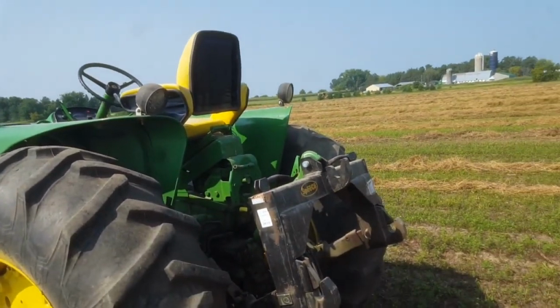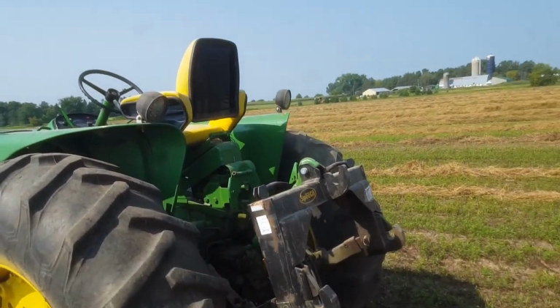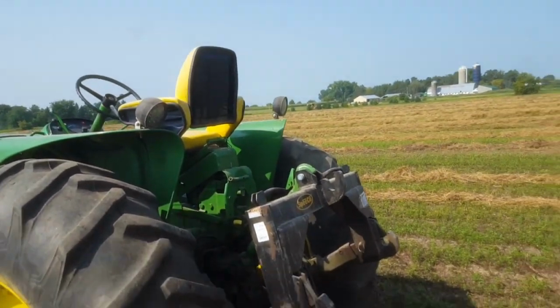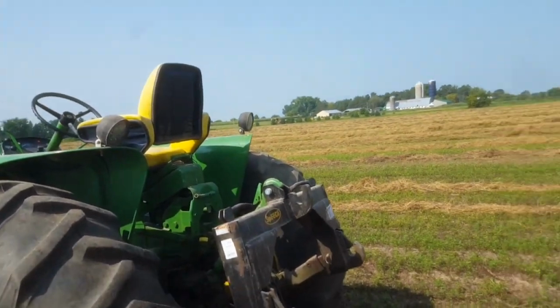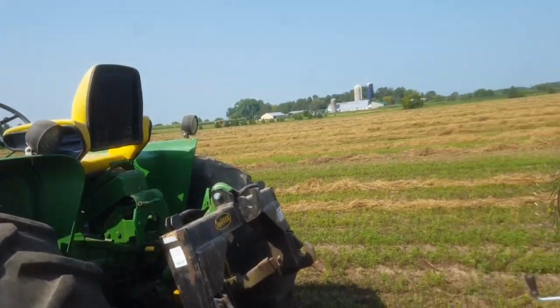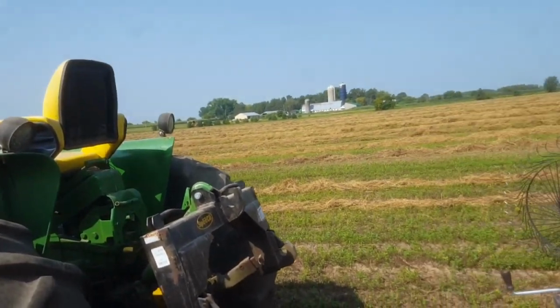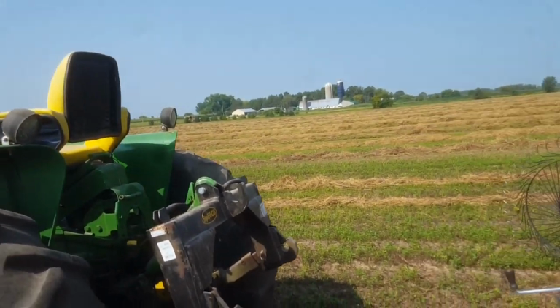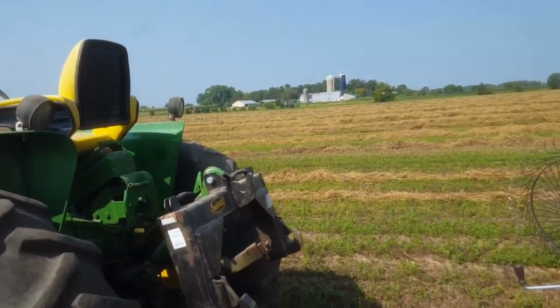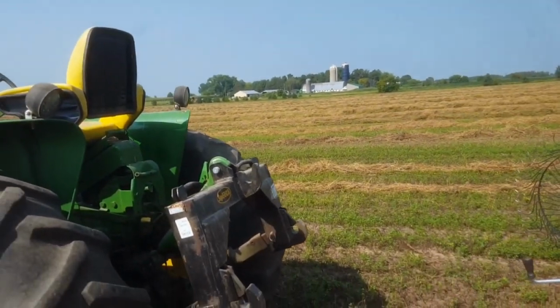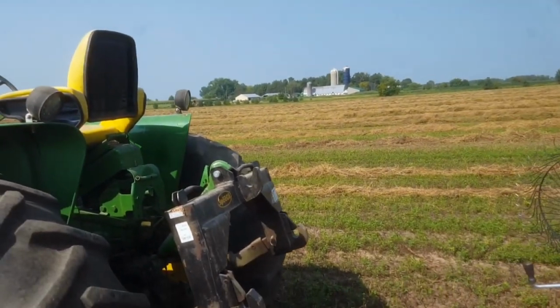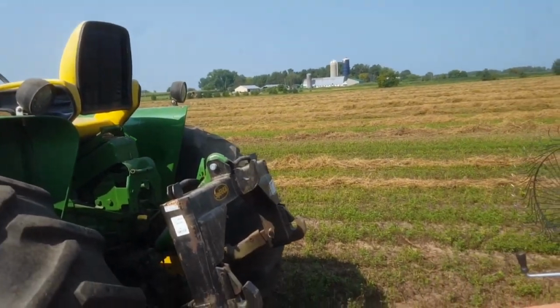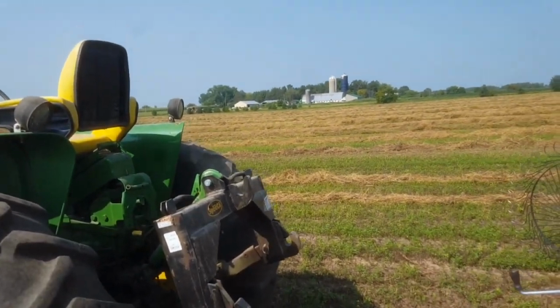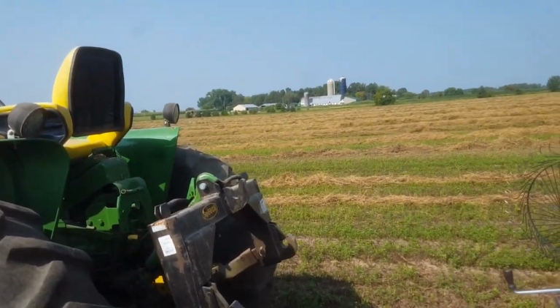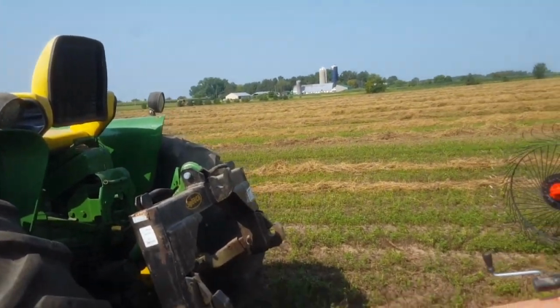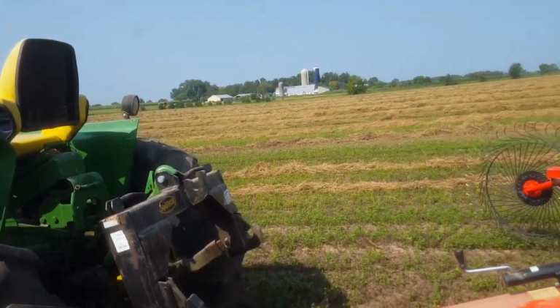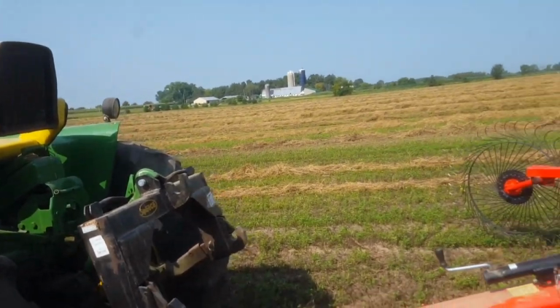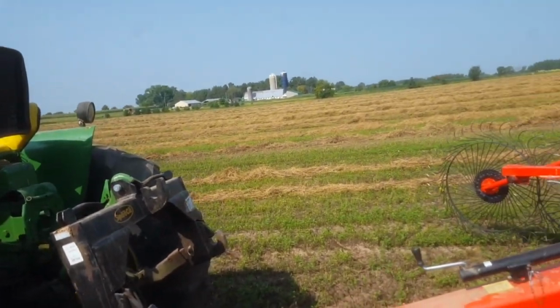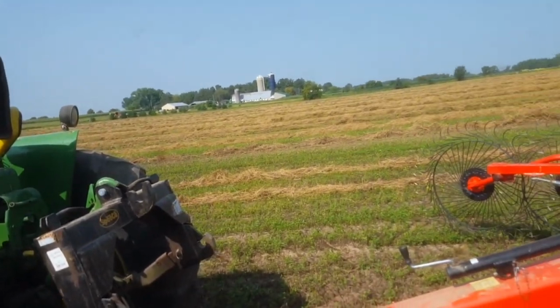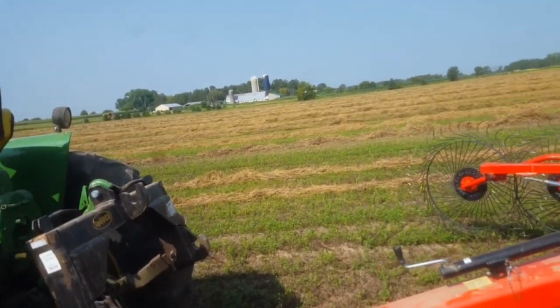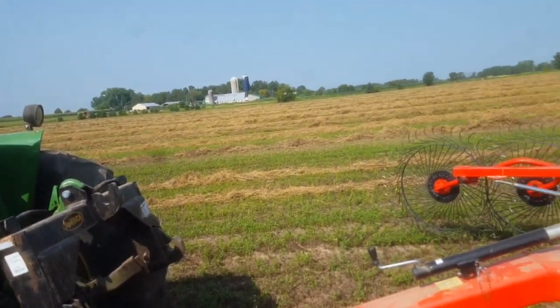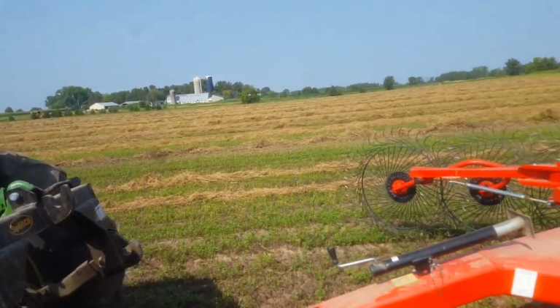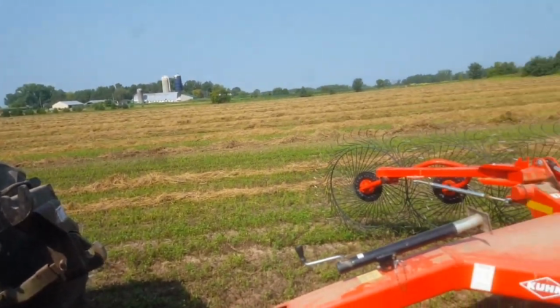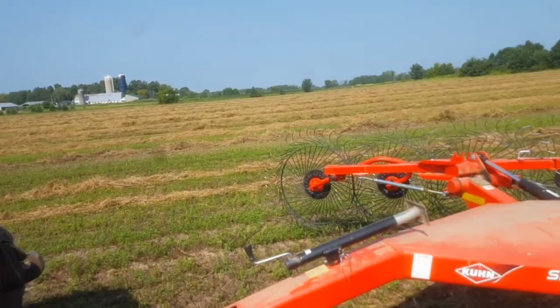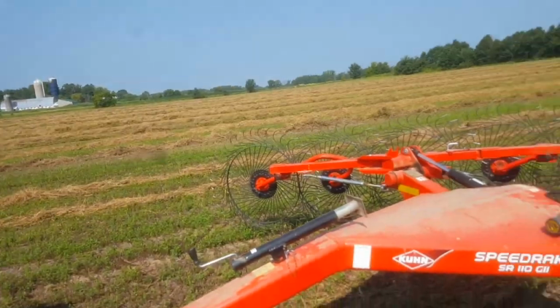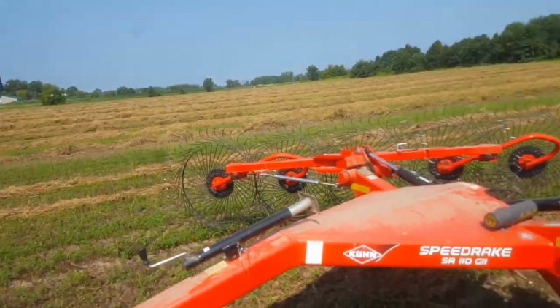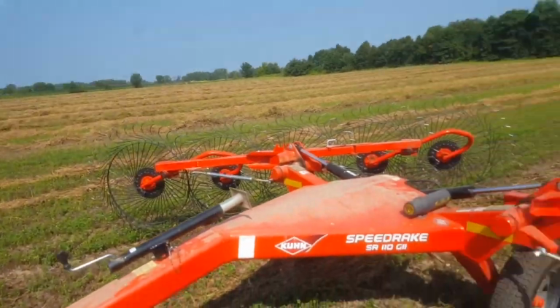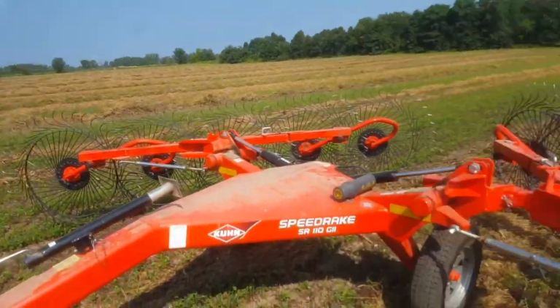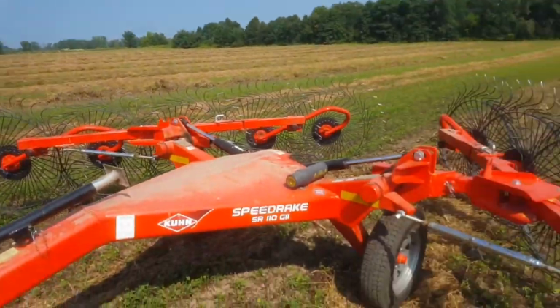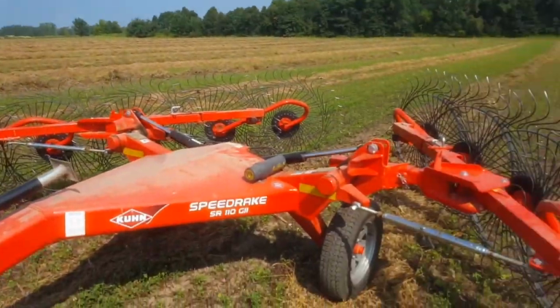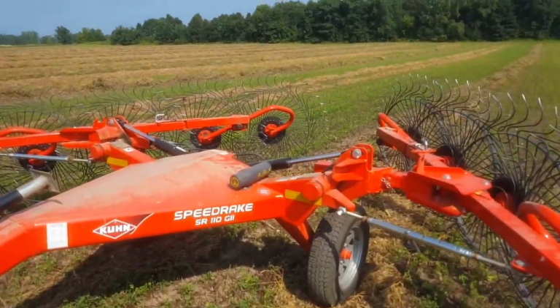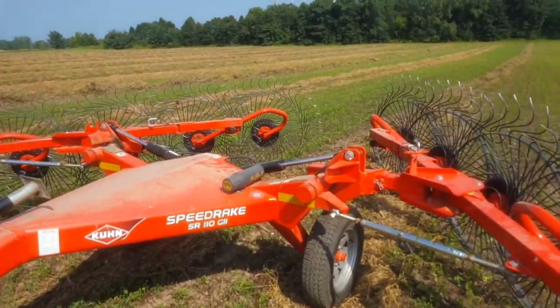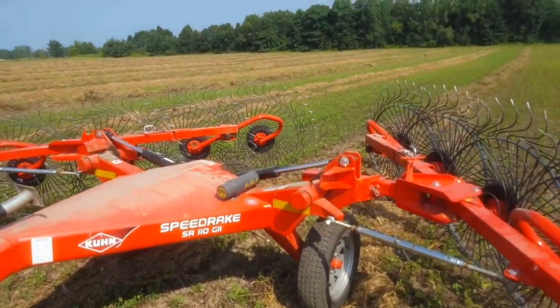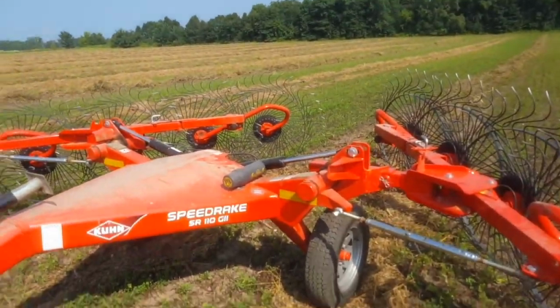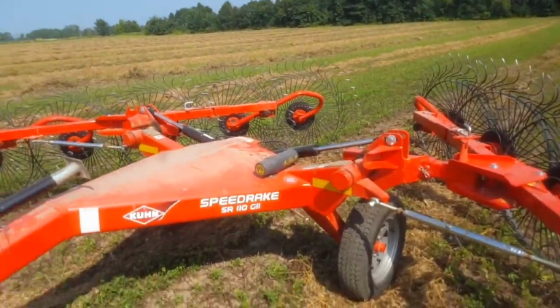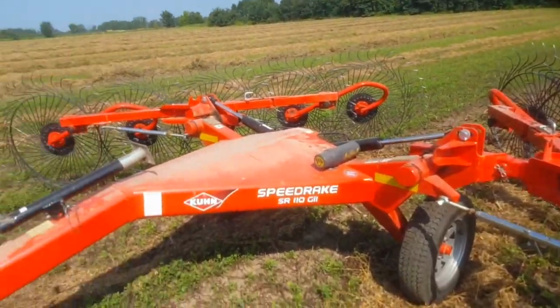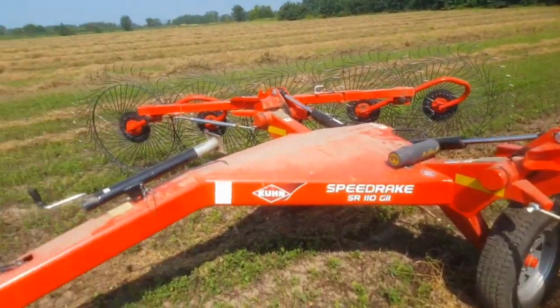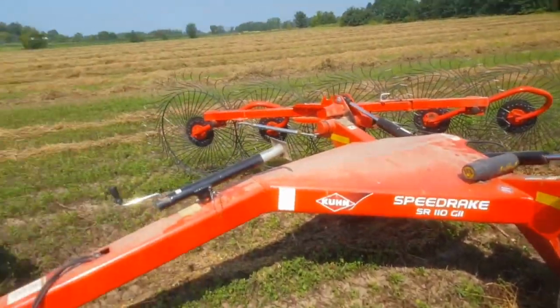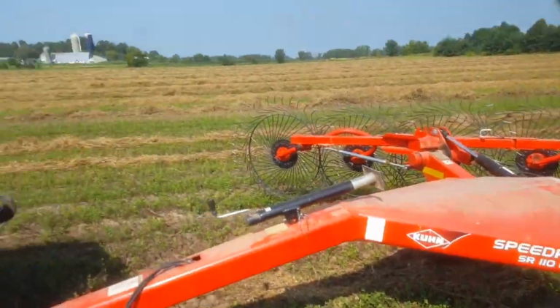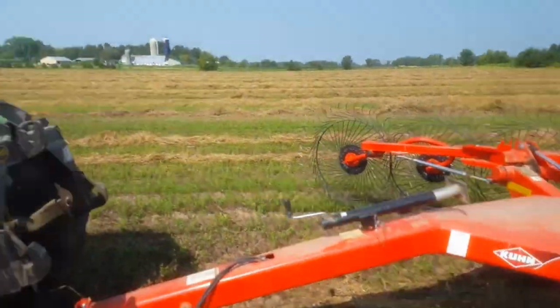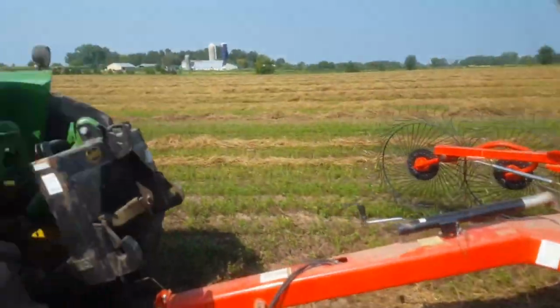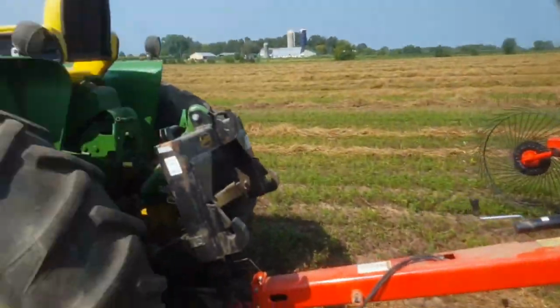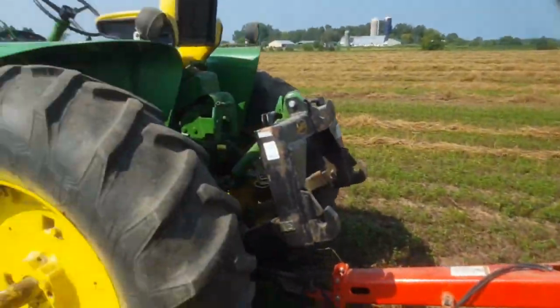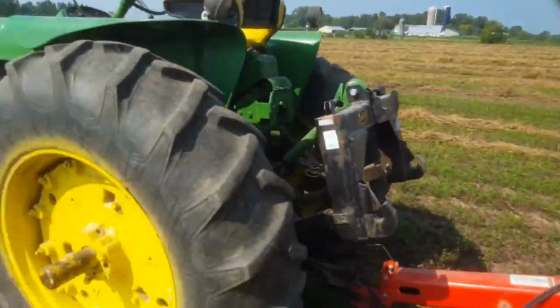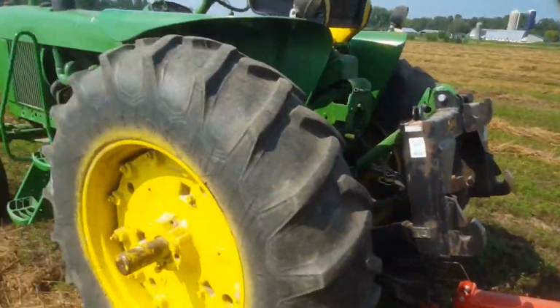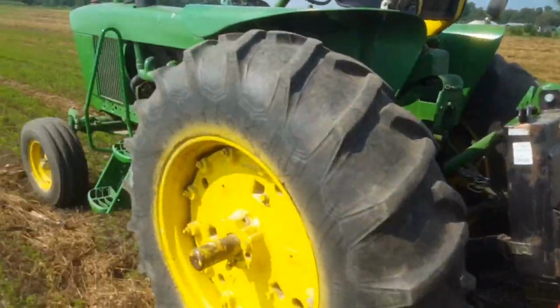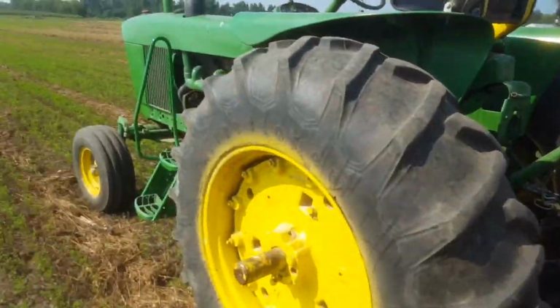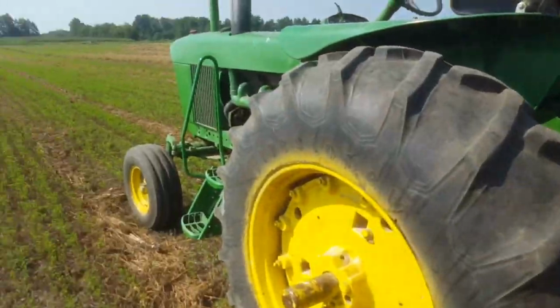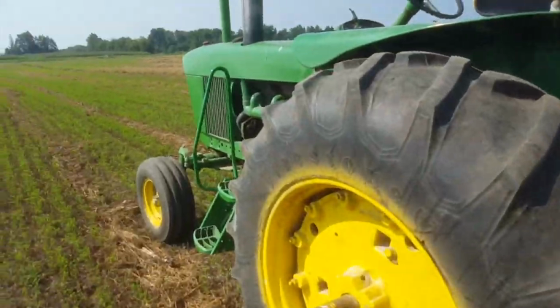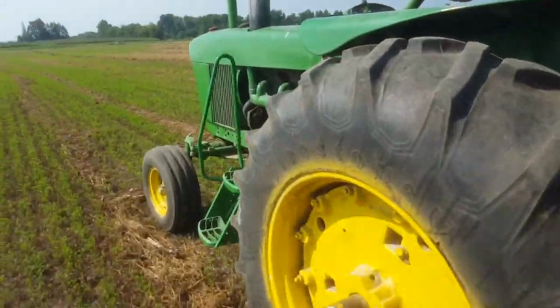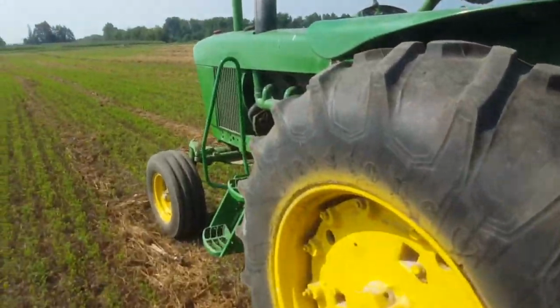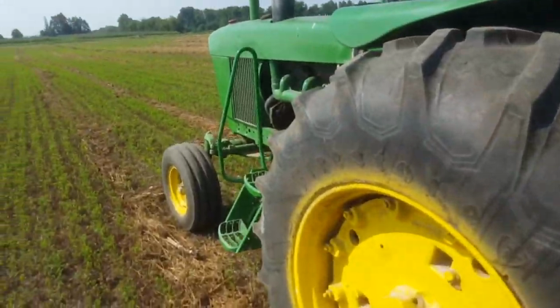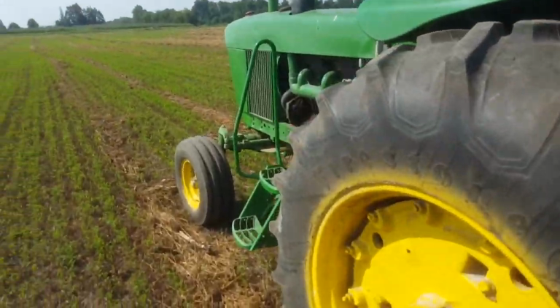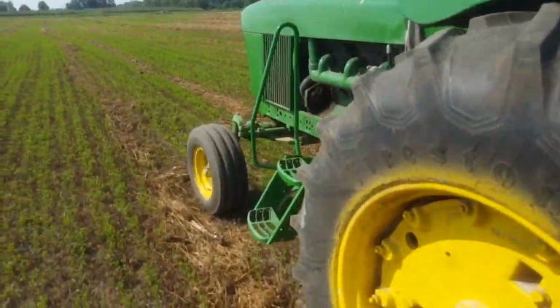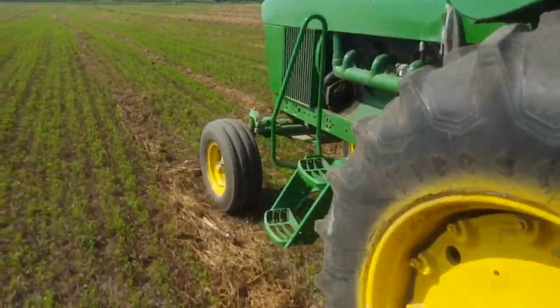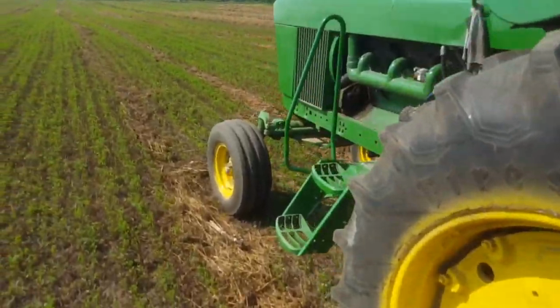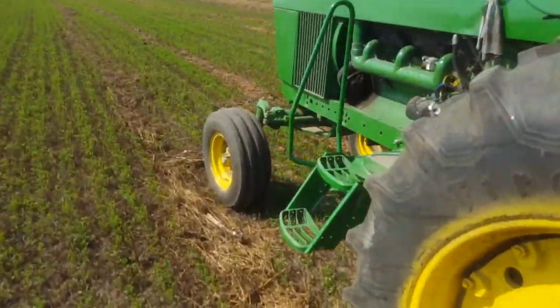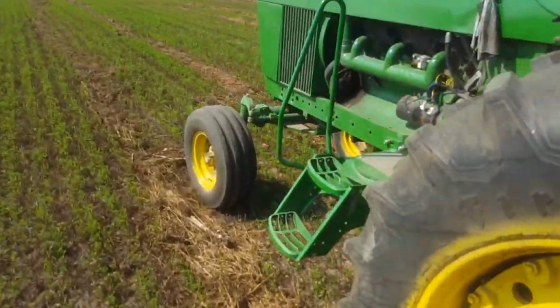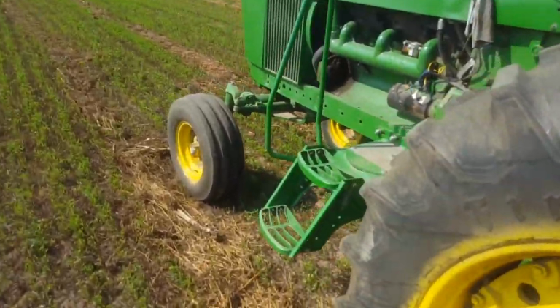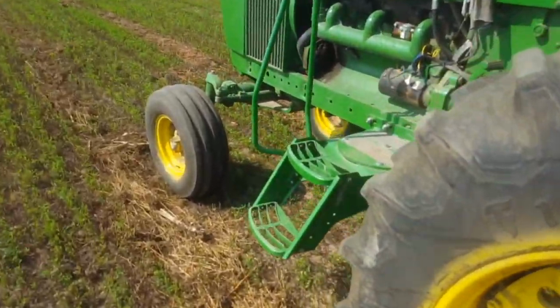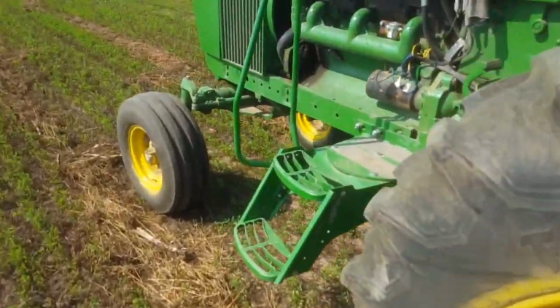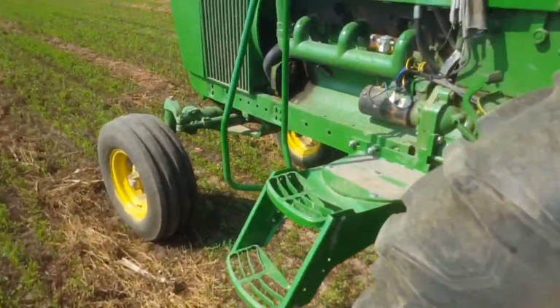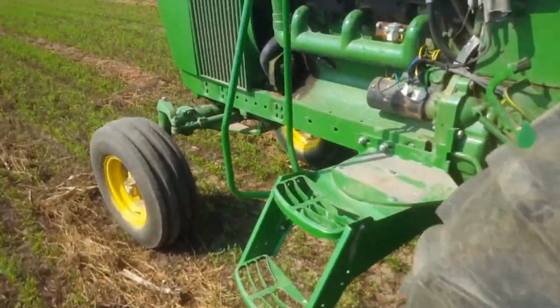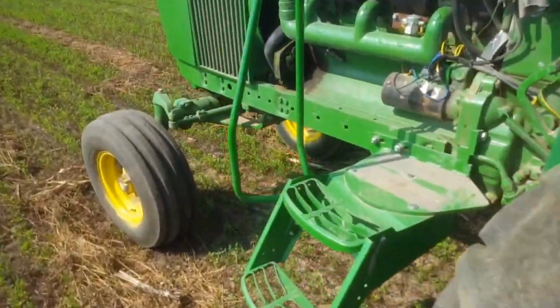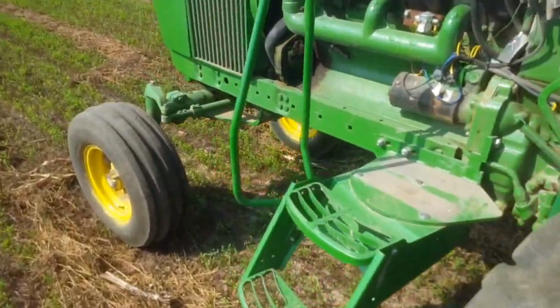I've been running seventh gear PTO speed, which is about nine-plus miles an hour. So let's get going.